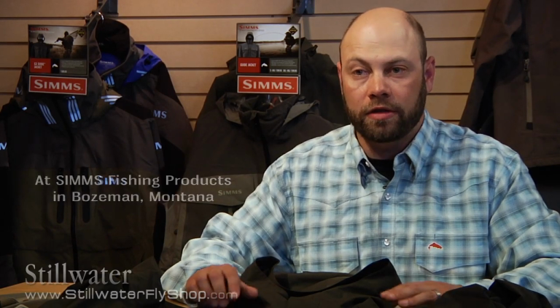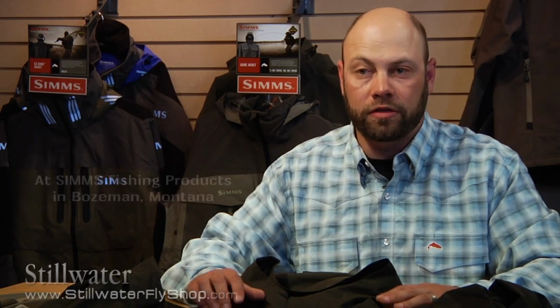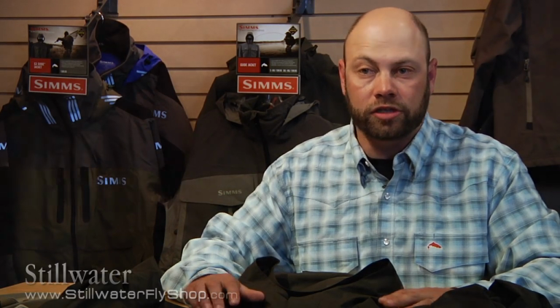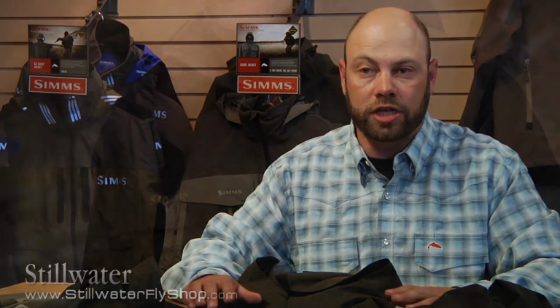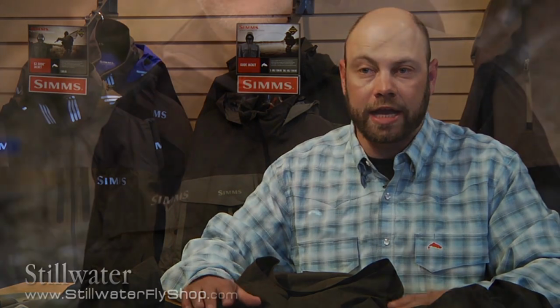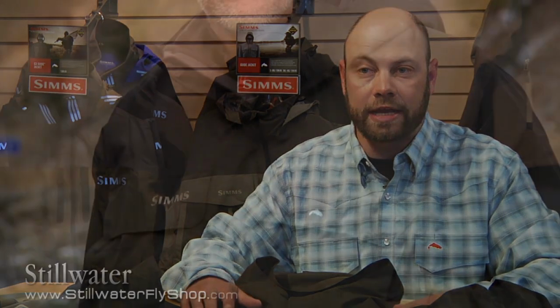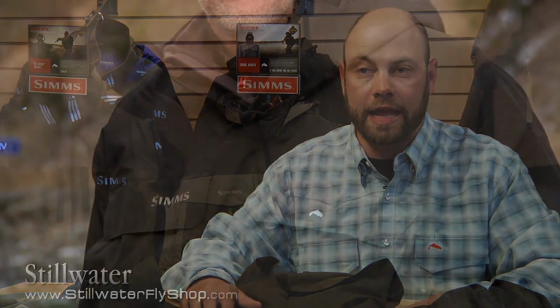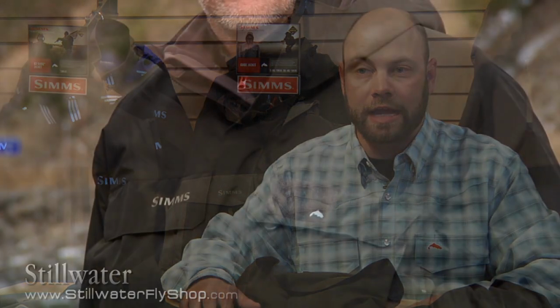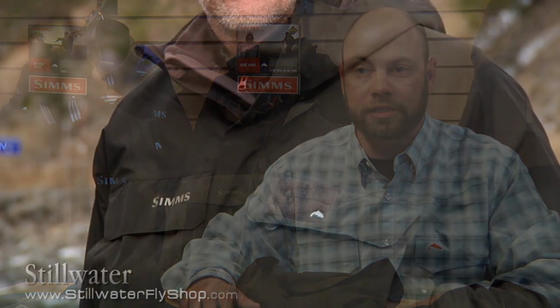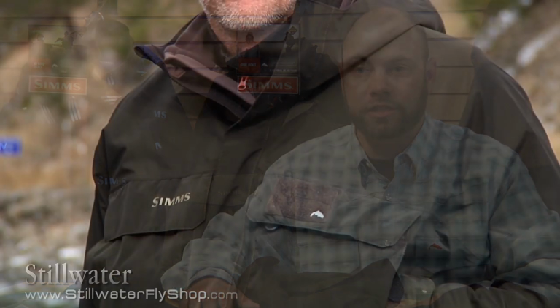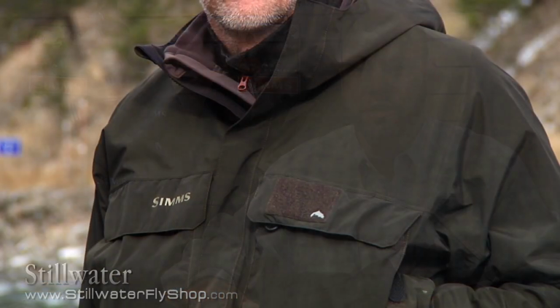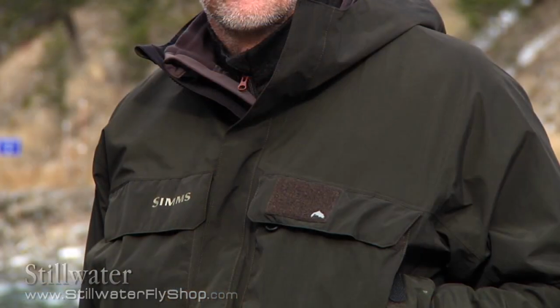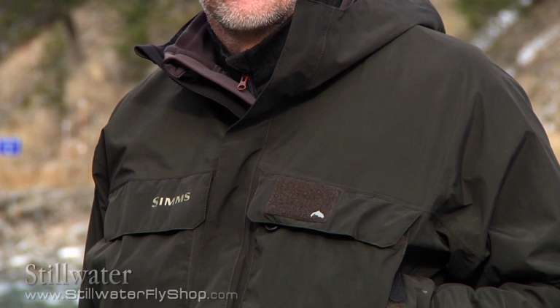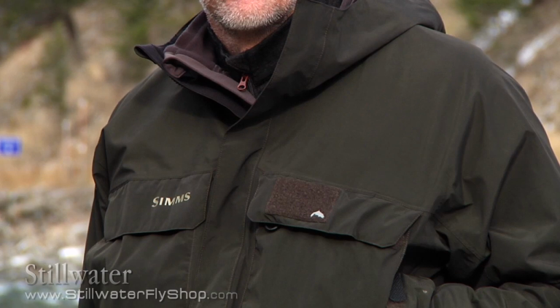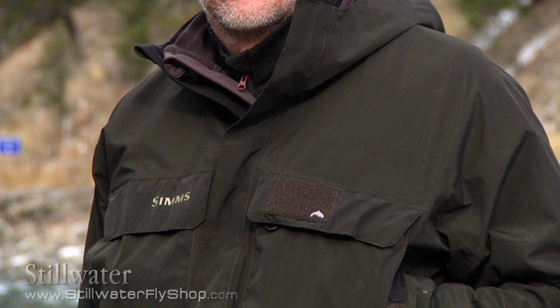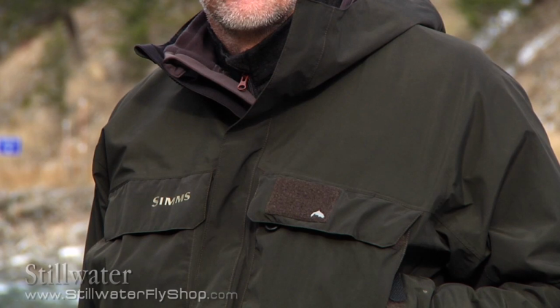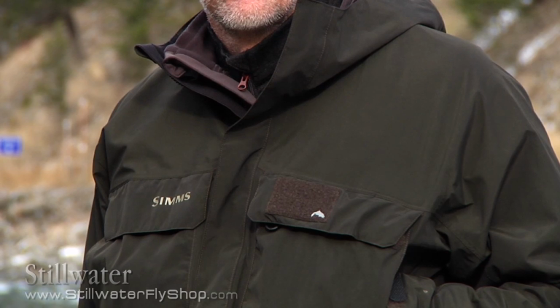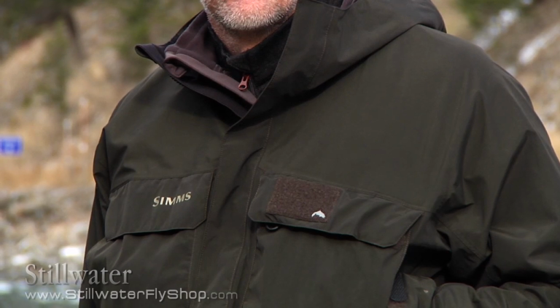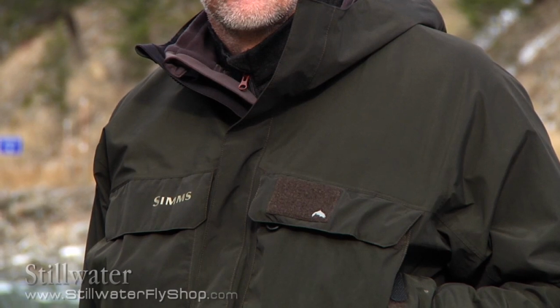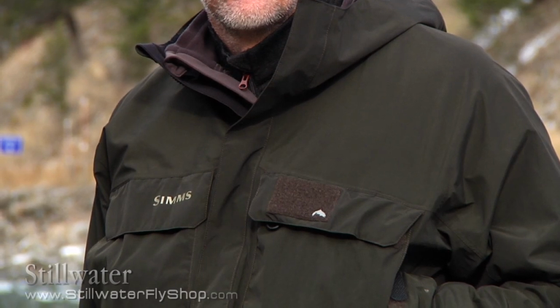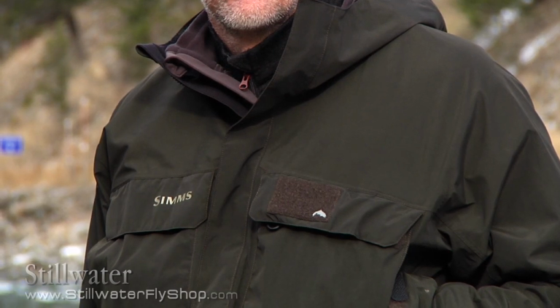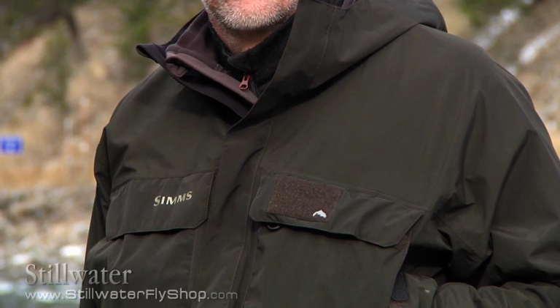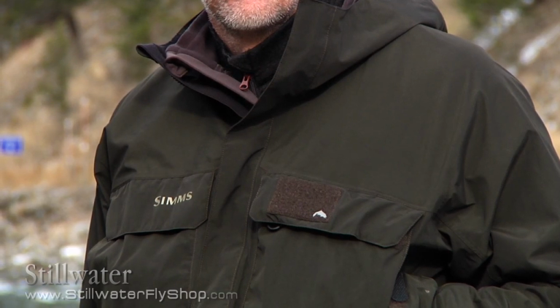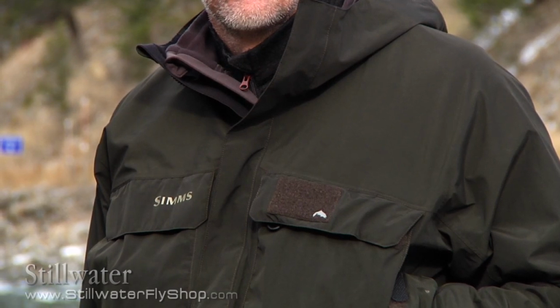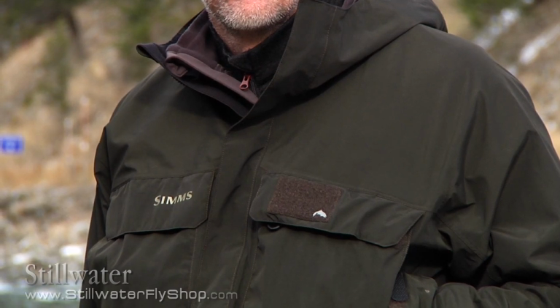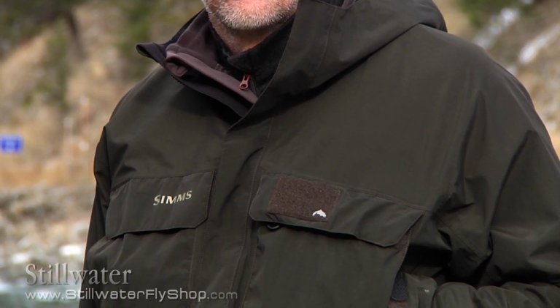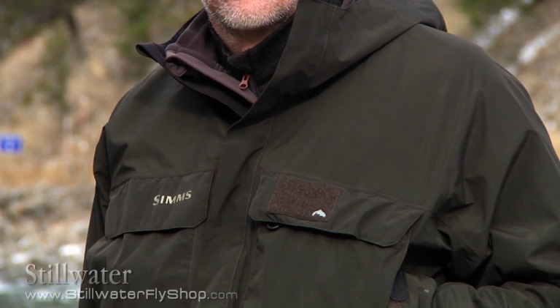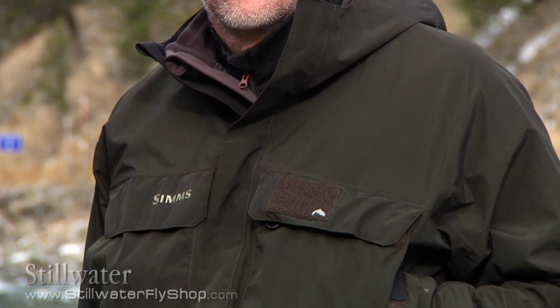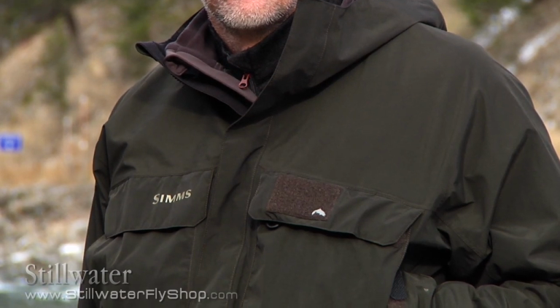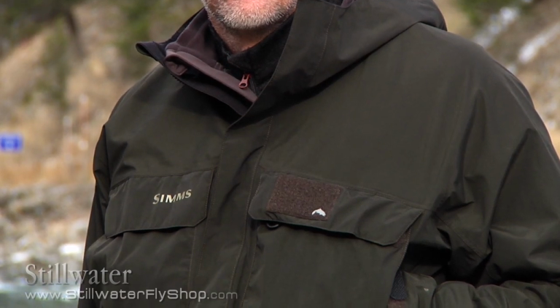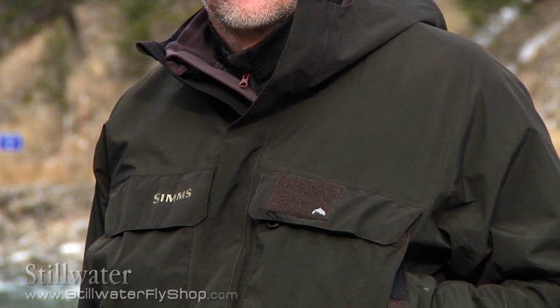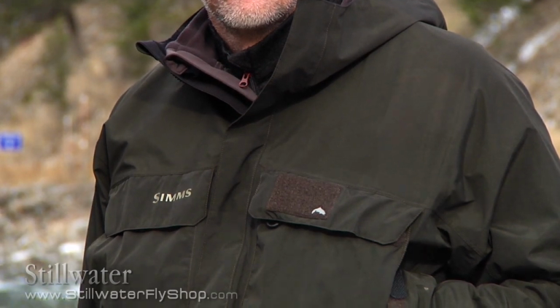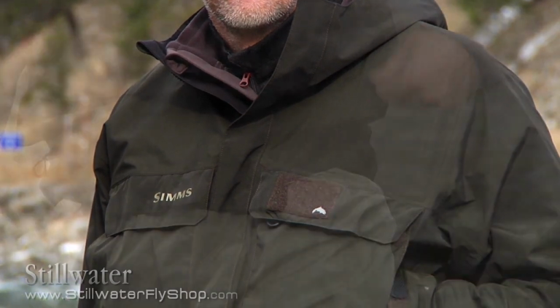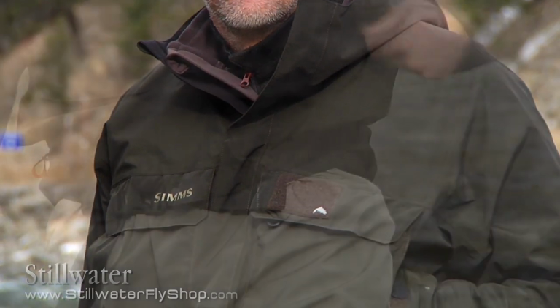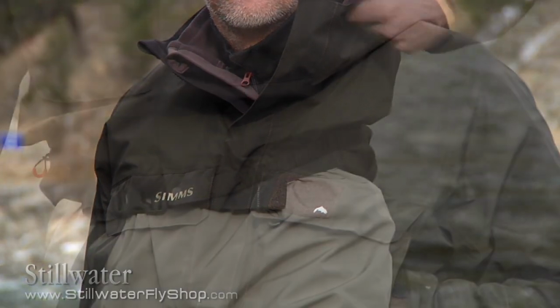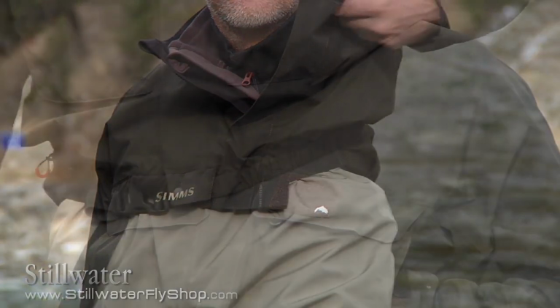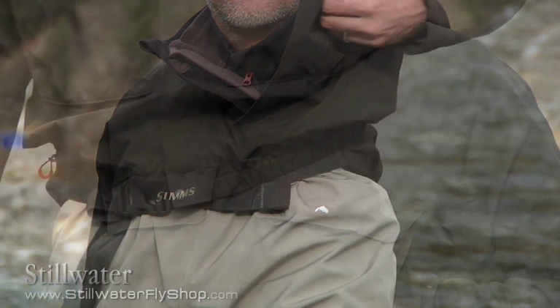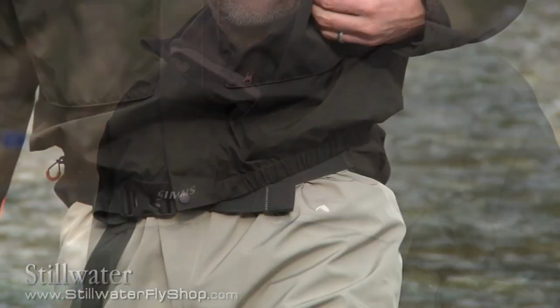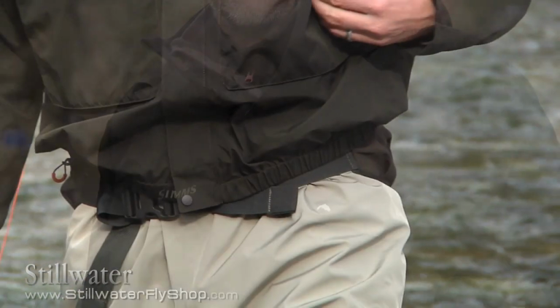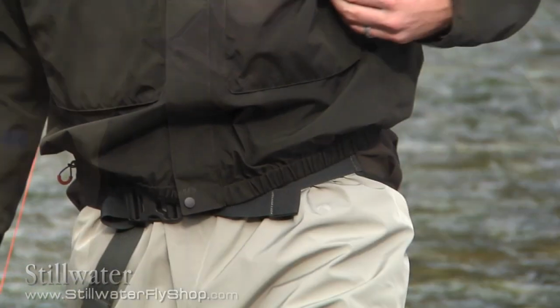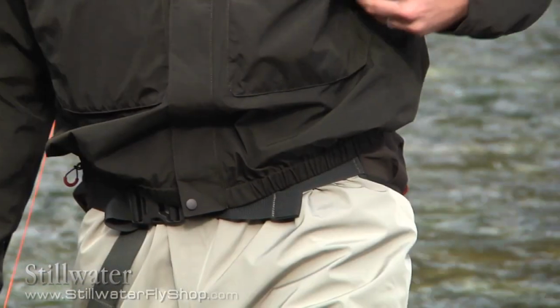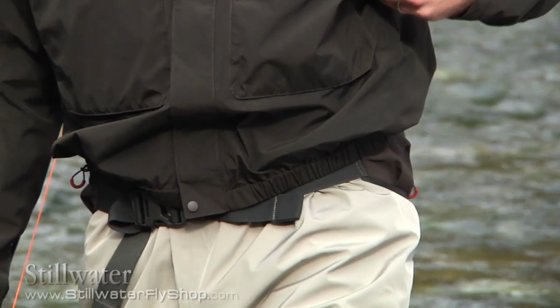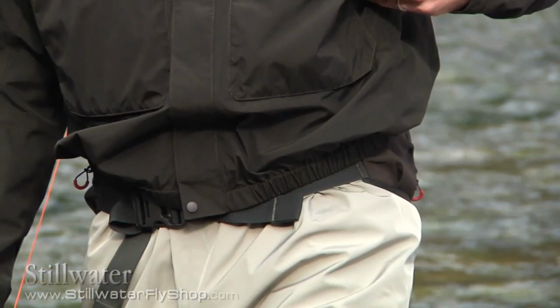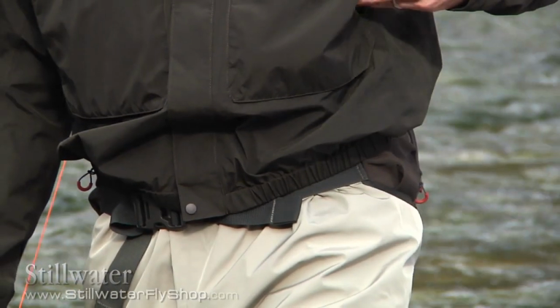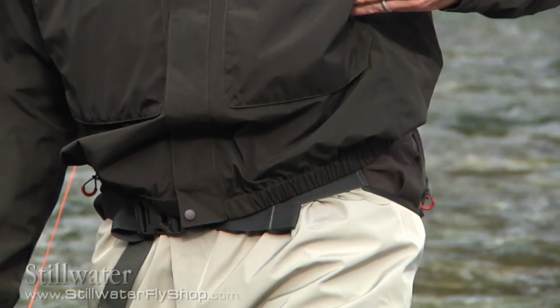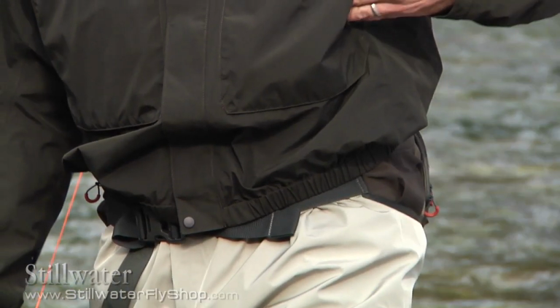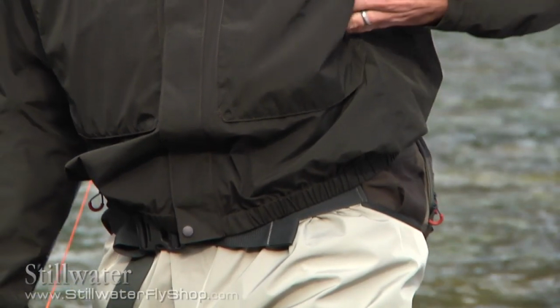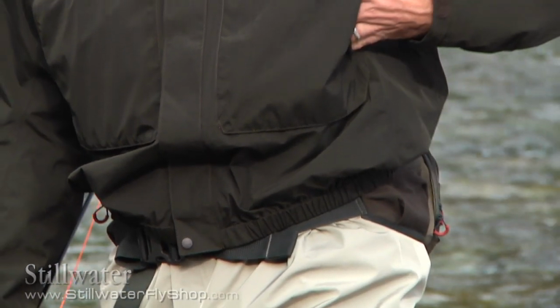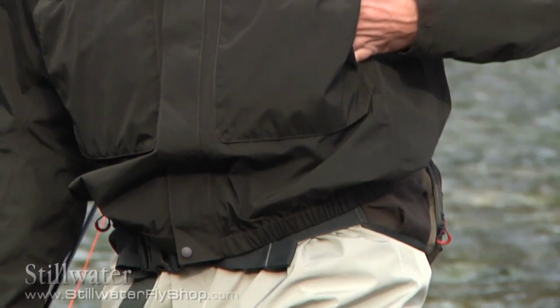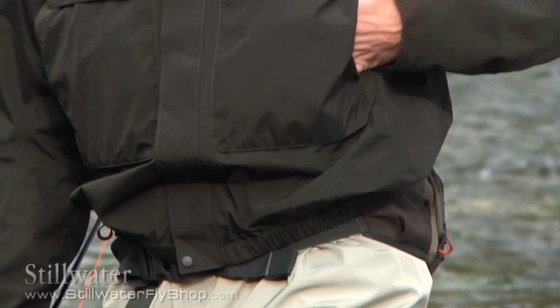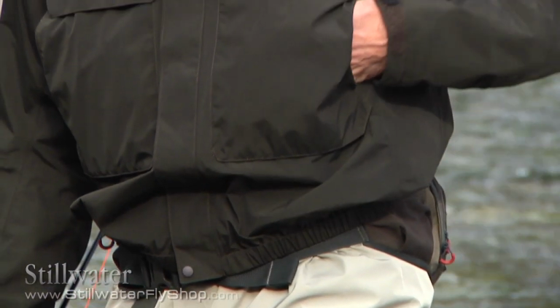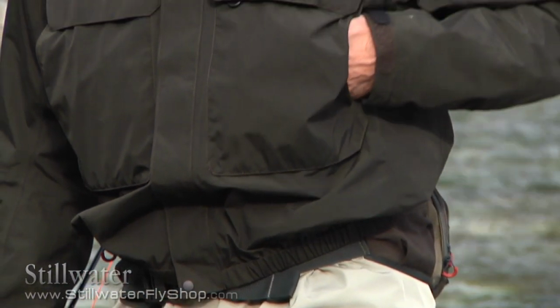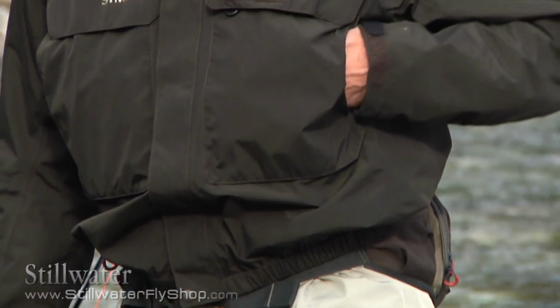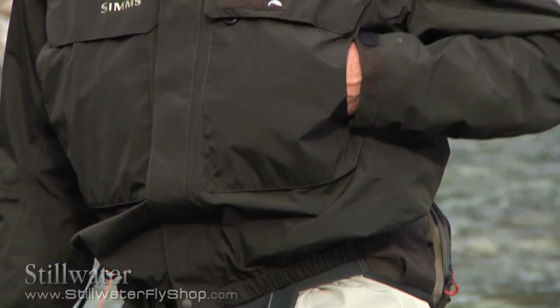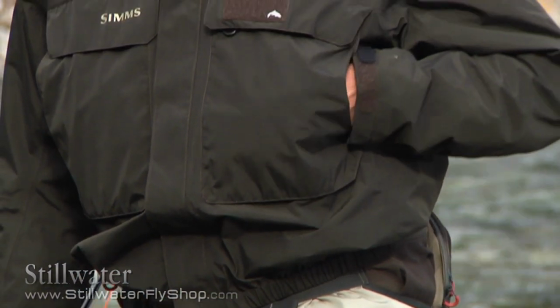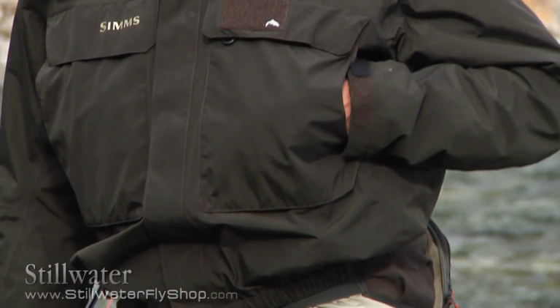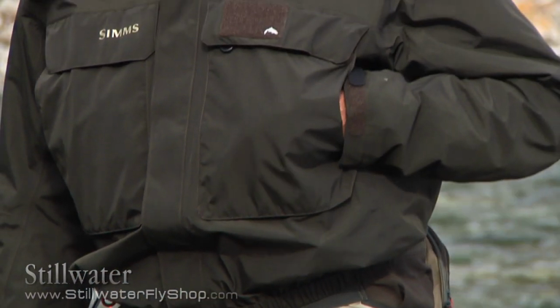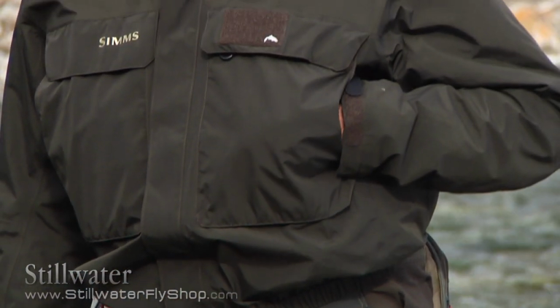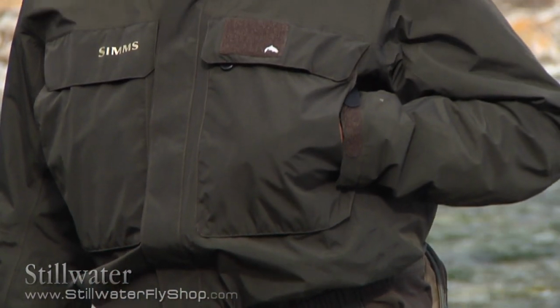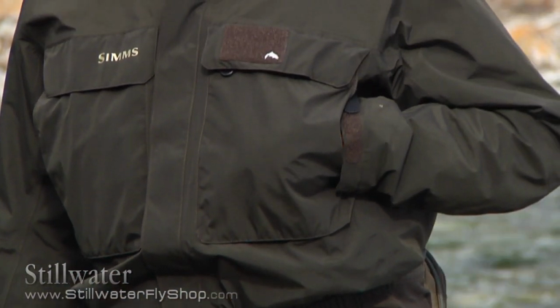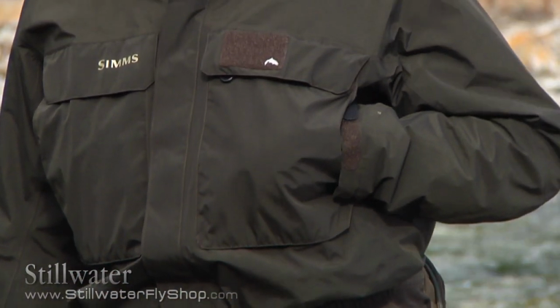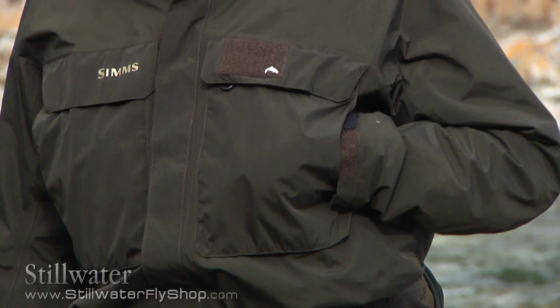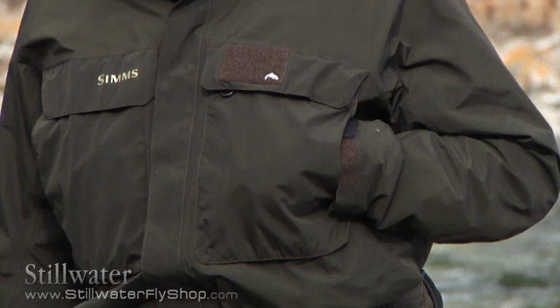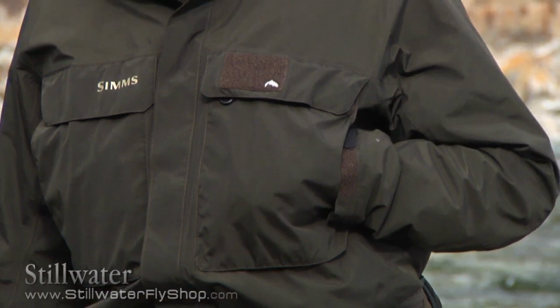This jacket has two generous chest pockets that will accommodate large fly boxes. The hand pockets are fleece lined.